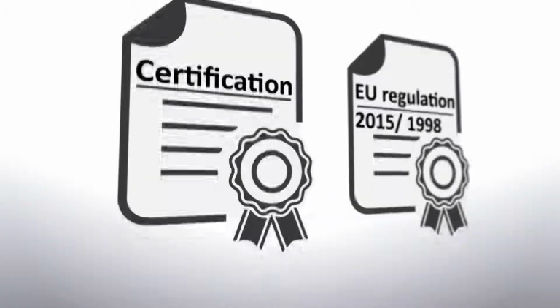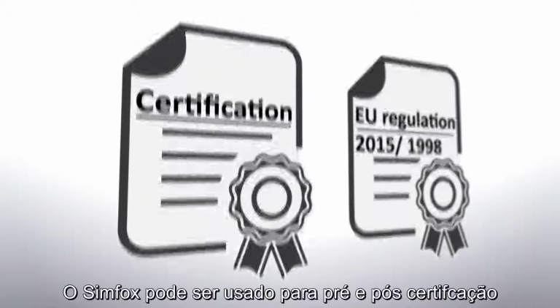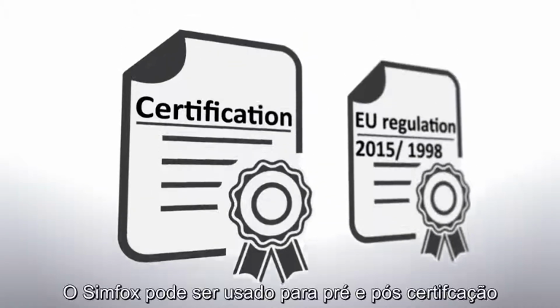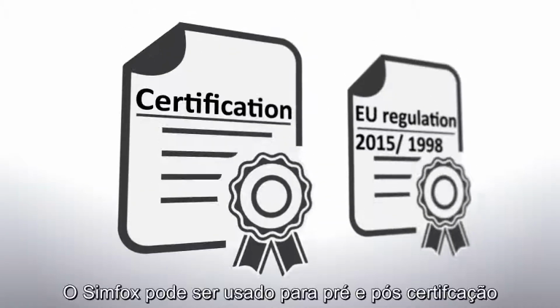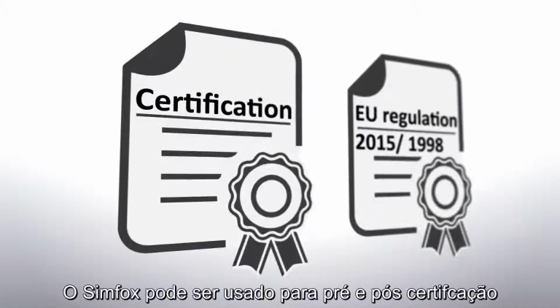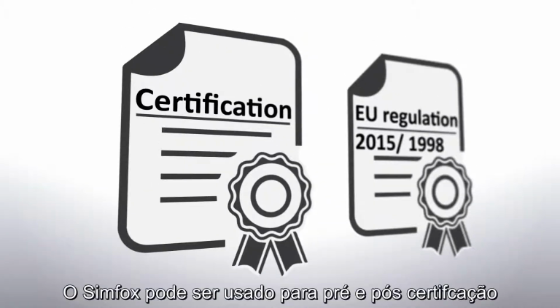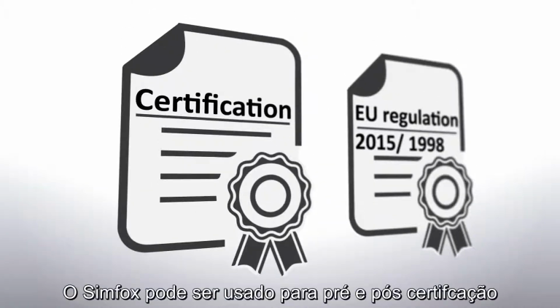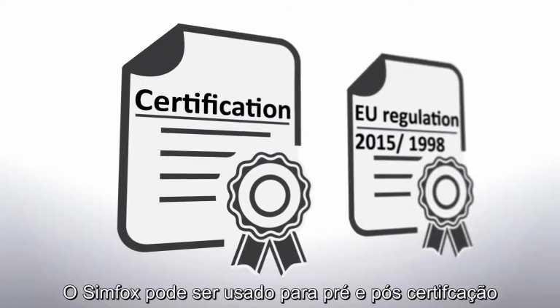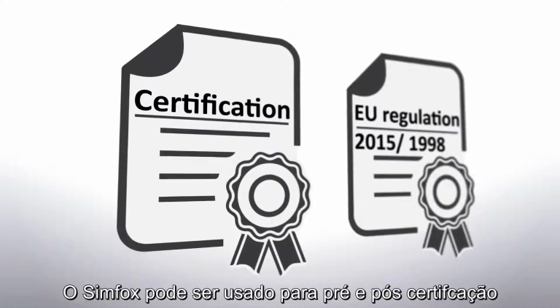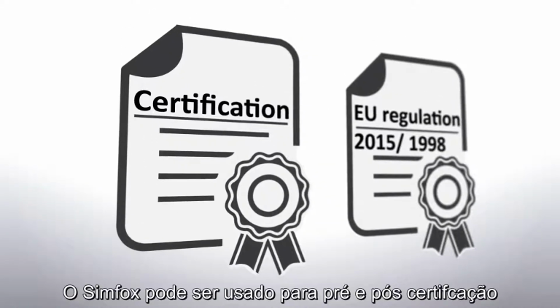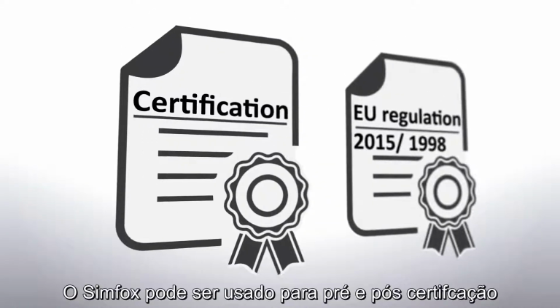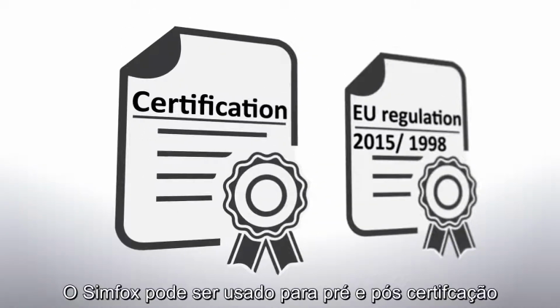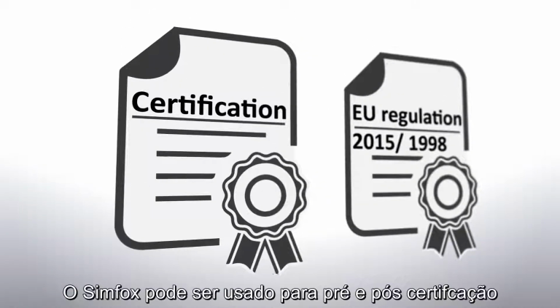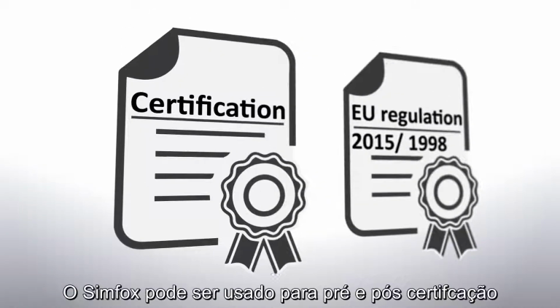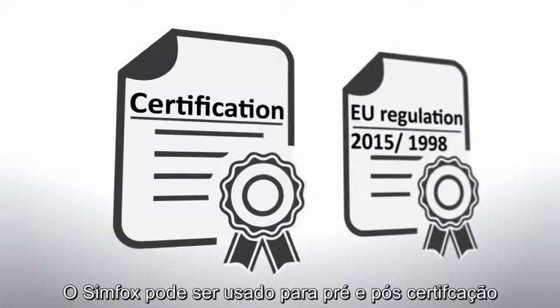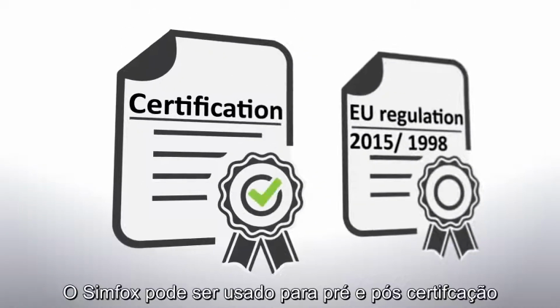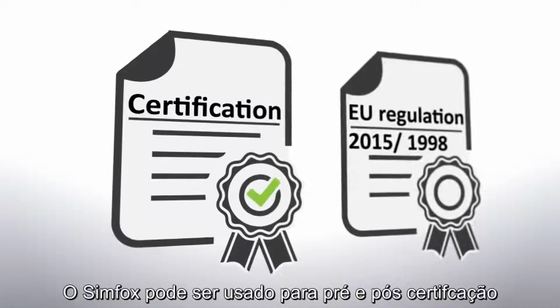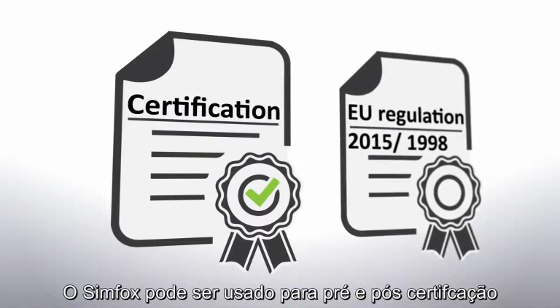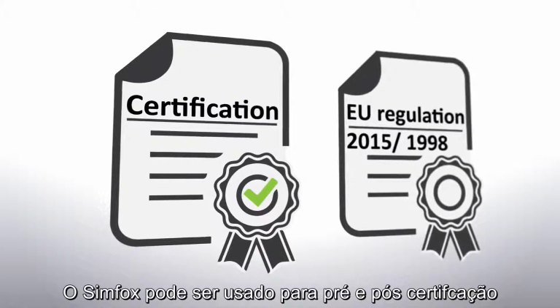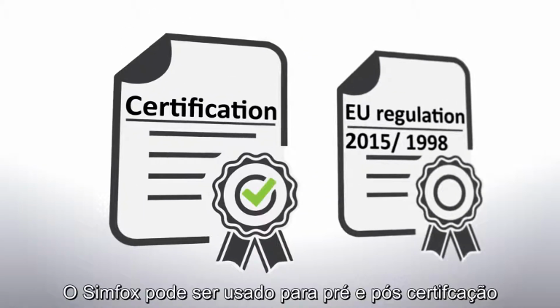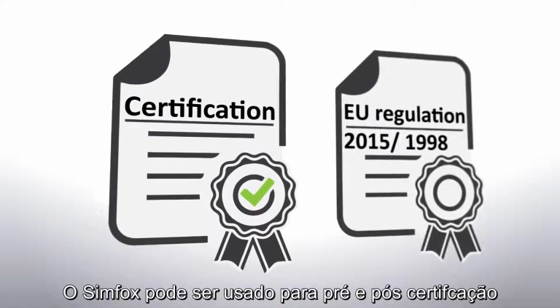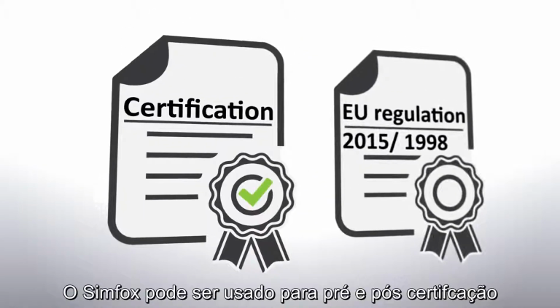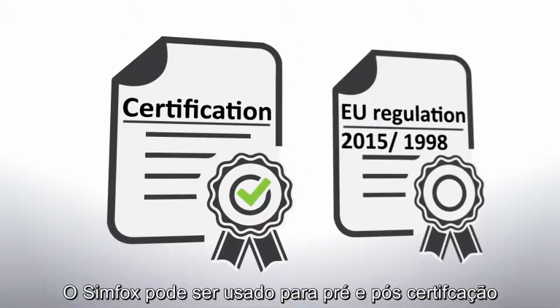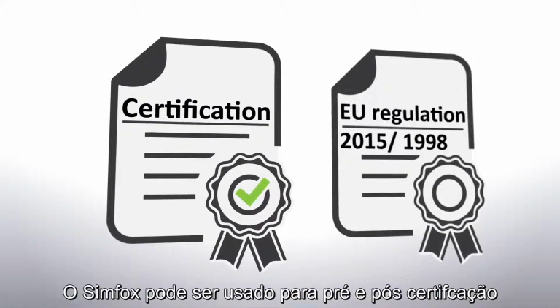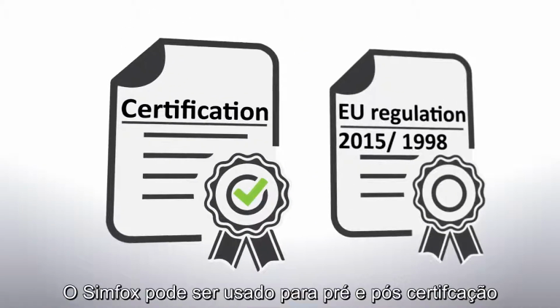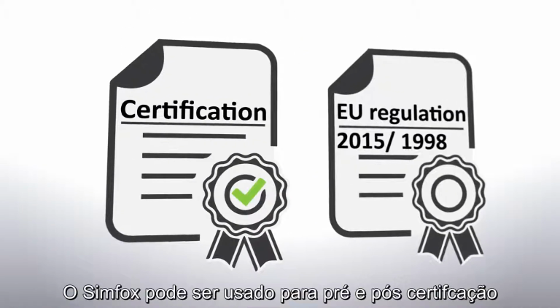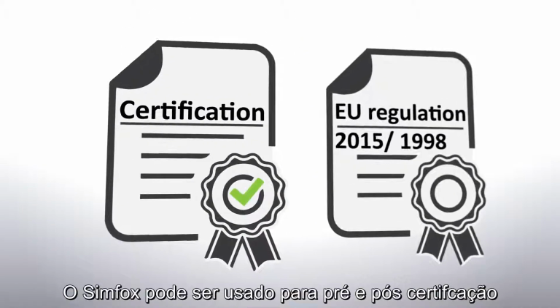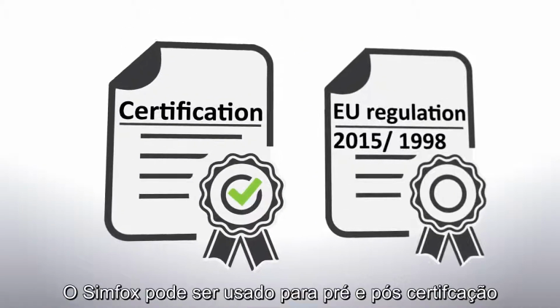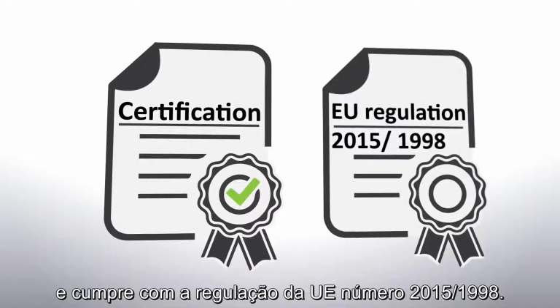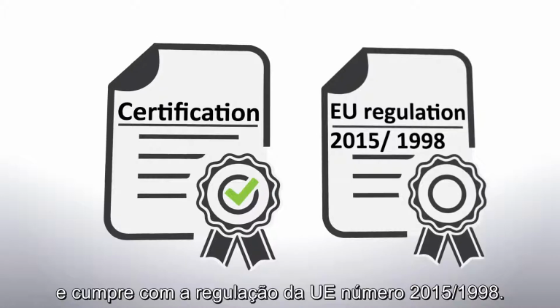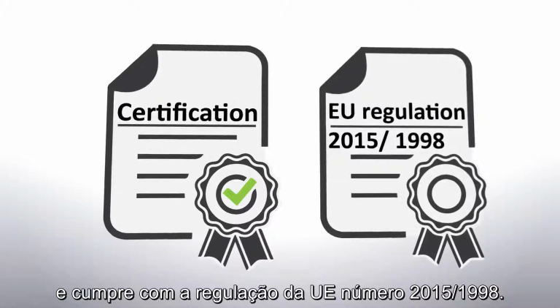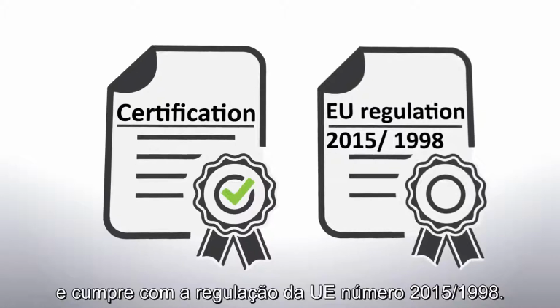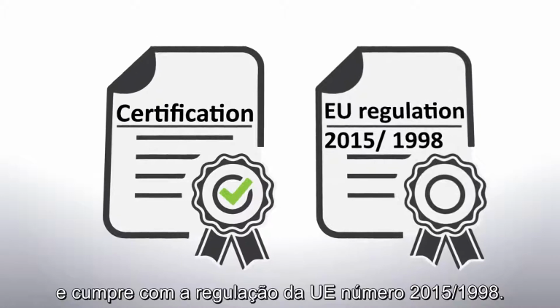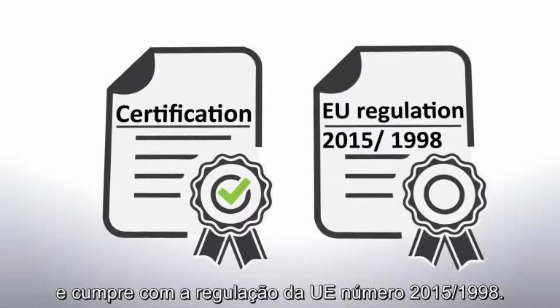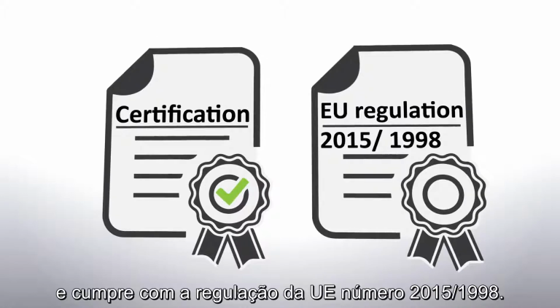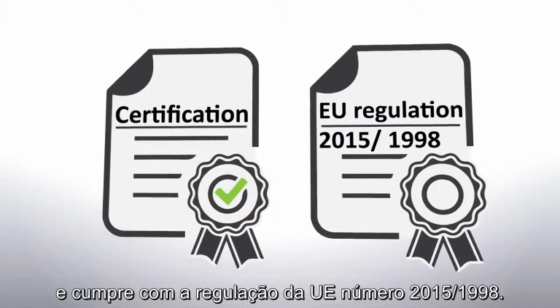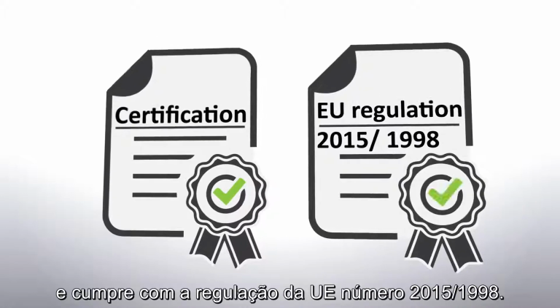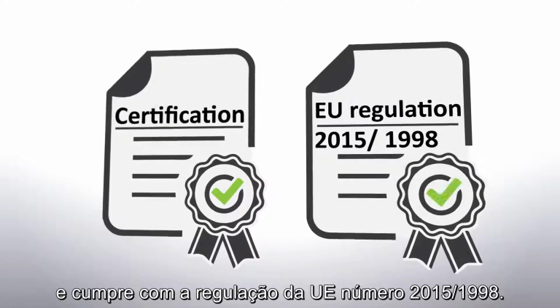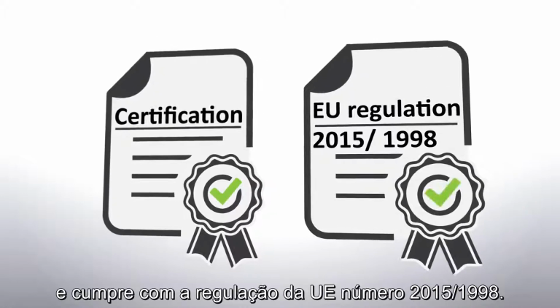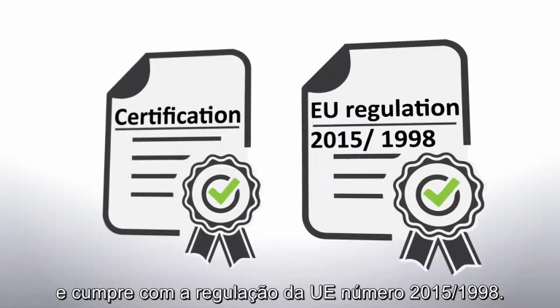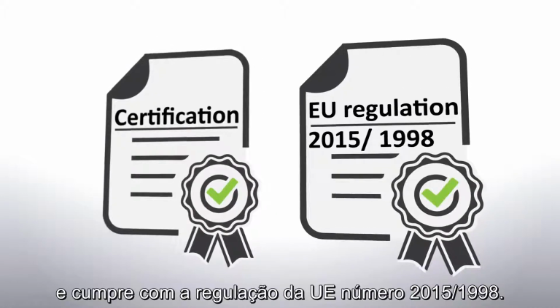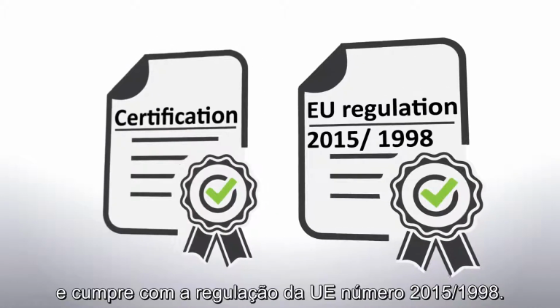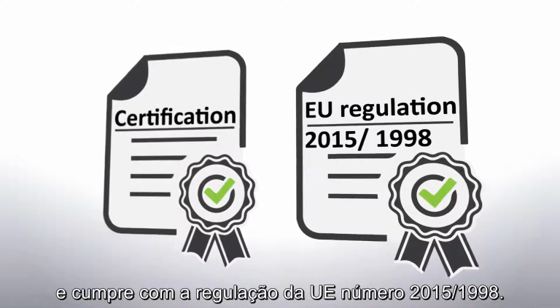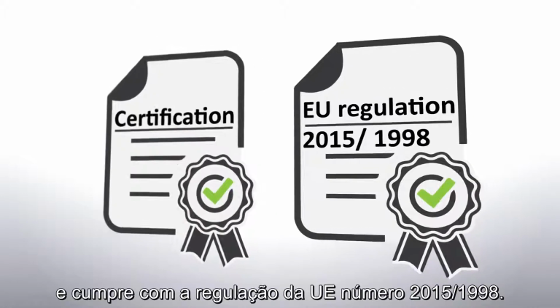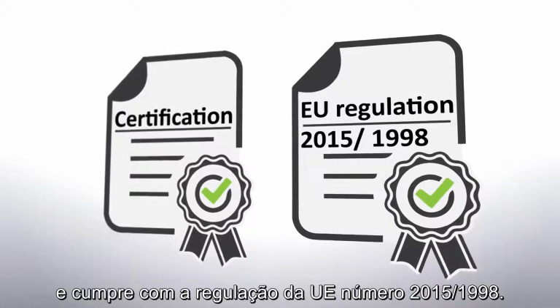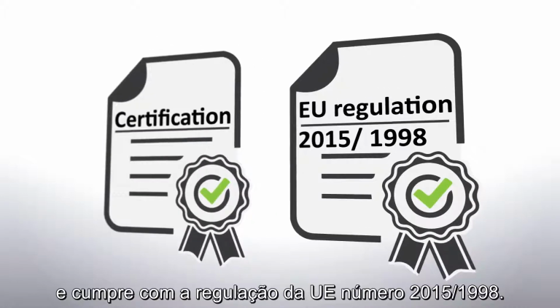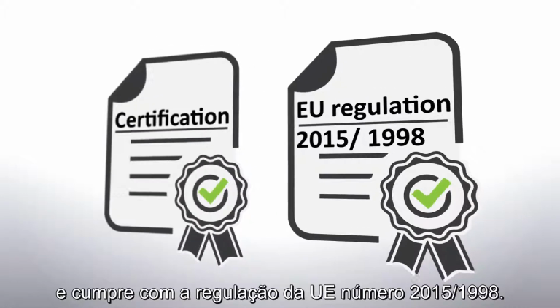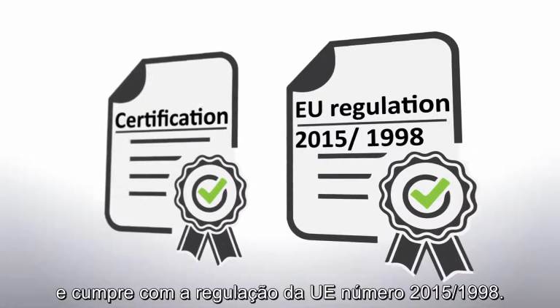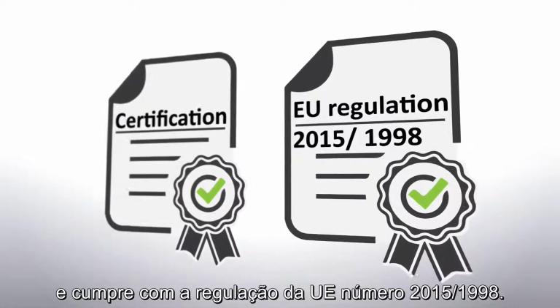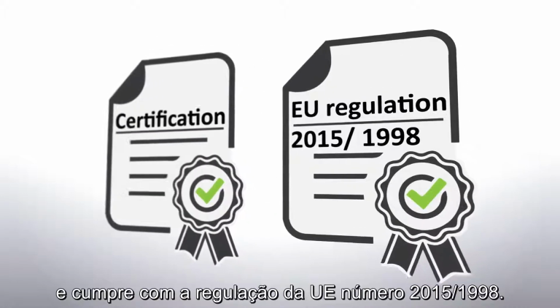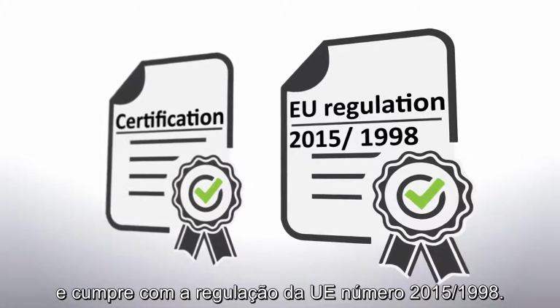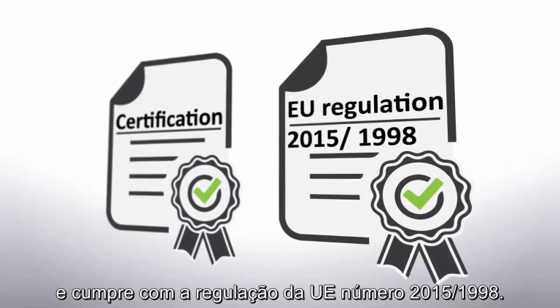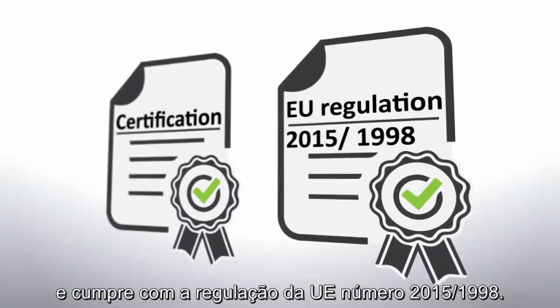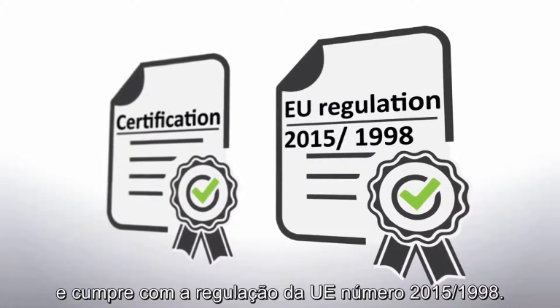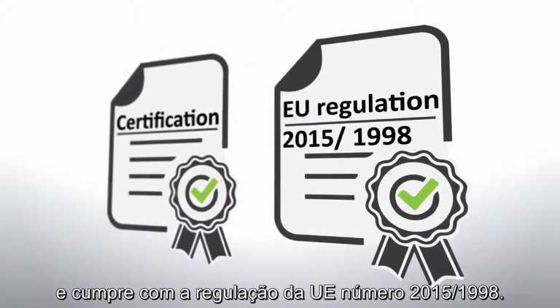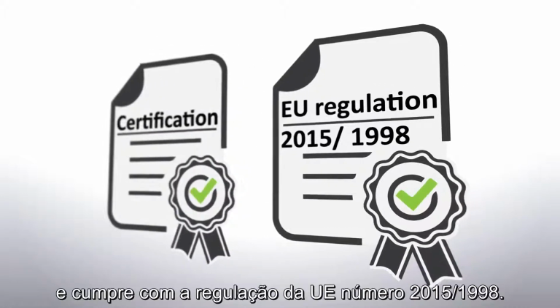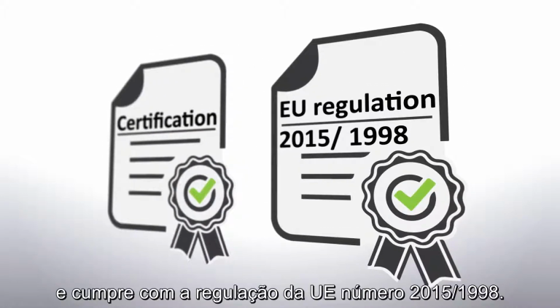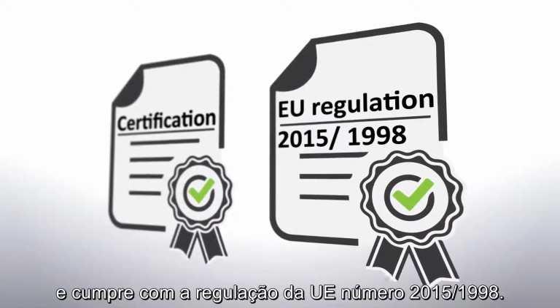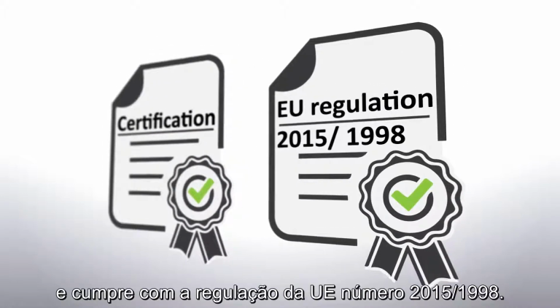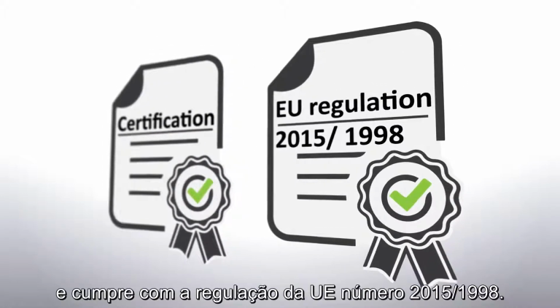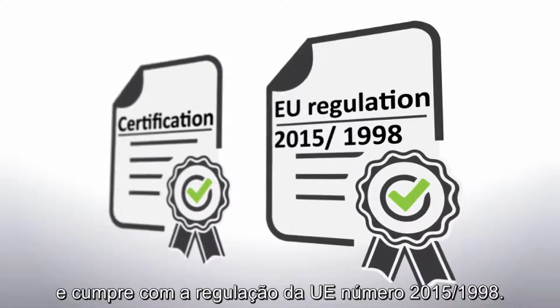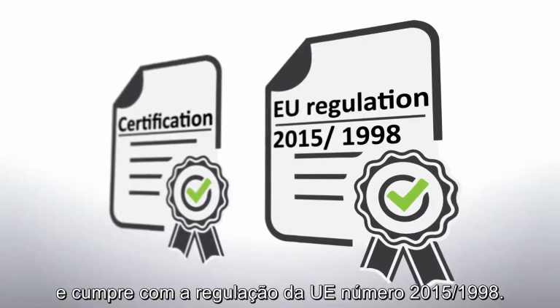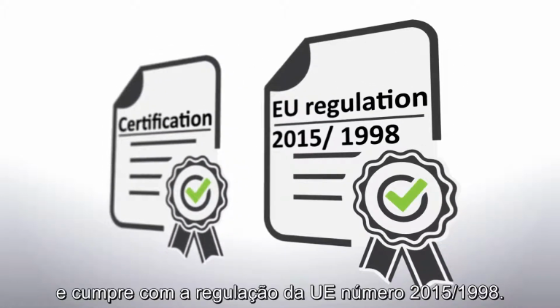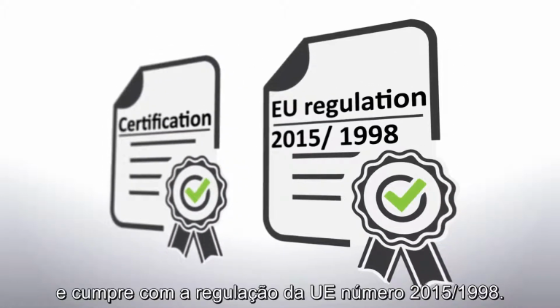Simfox can be used for pre- and post-certification and complies with EU Regulation Number 2015-1998.